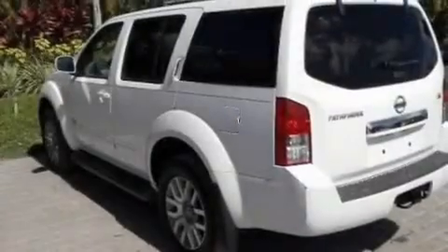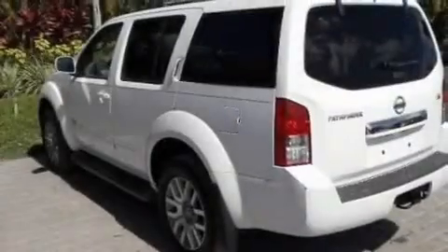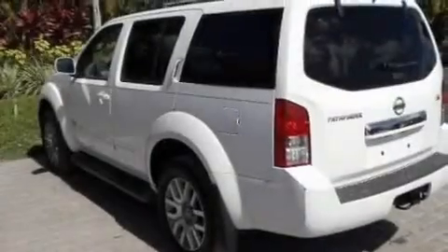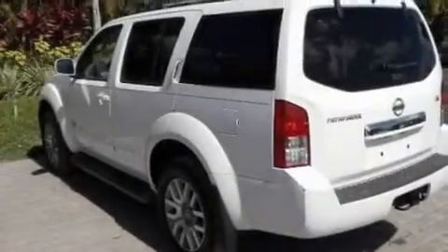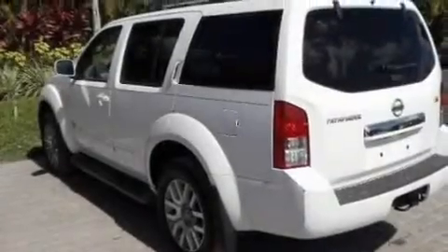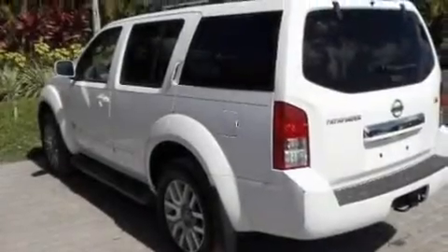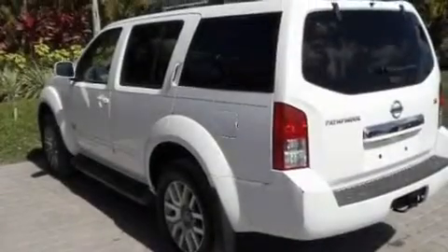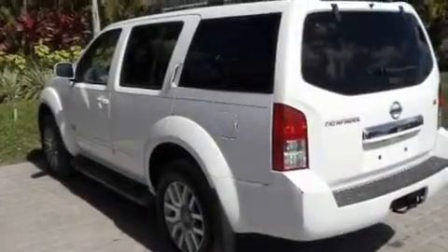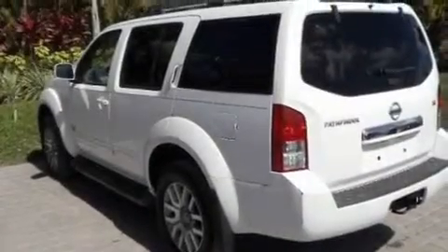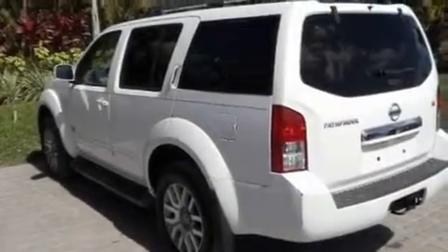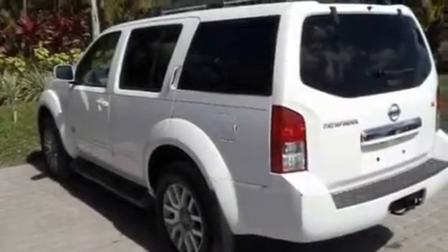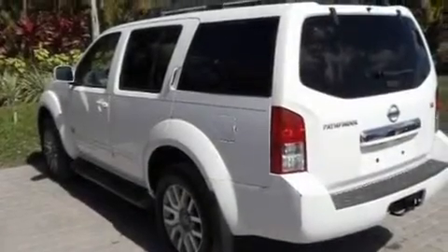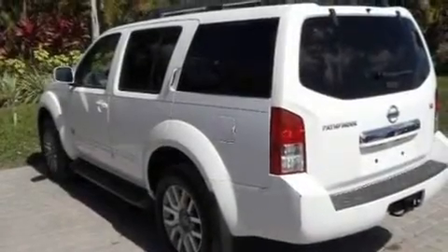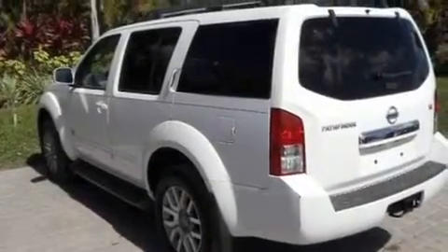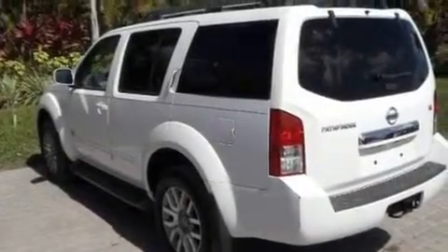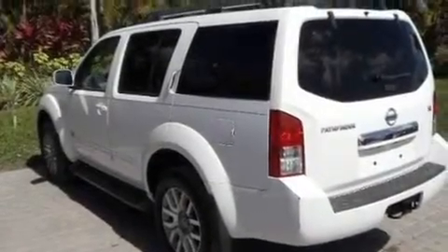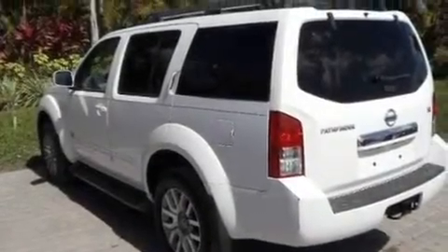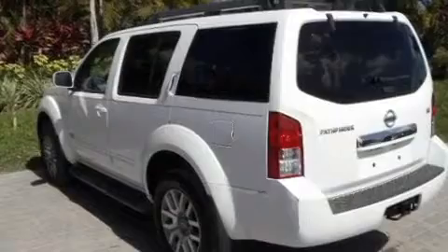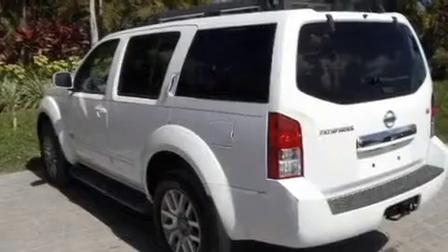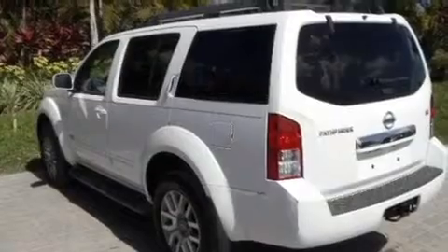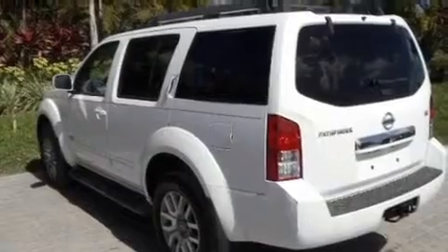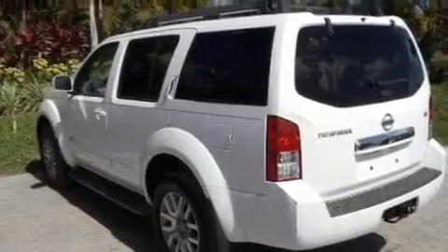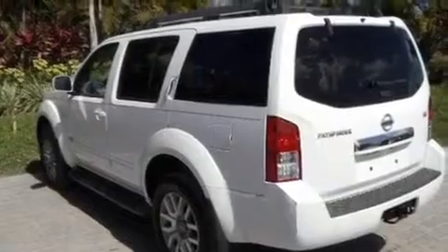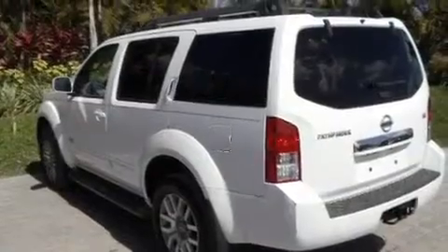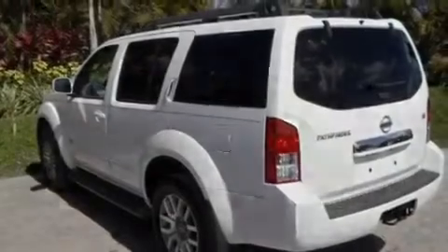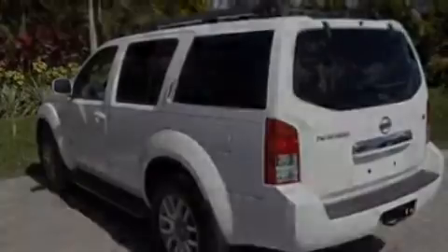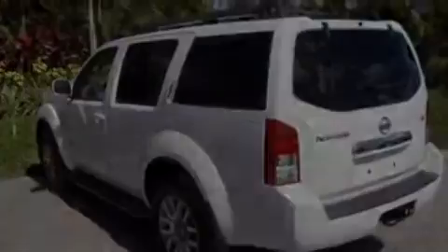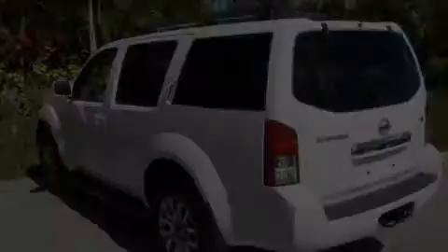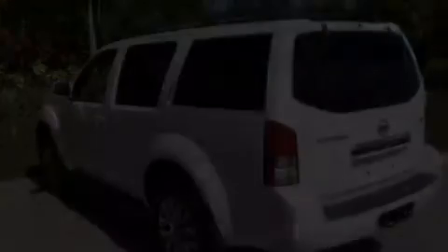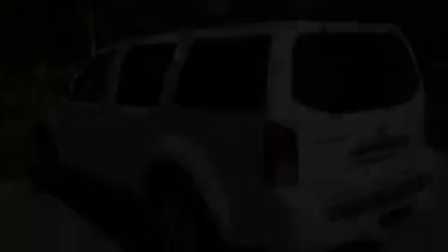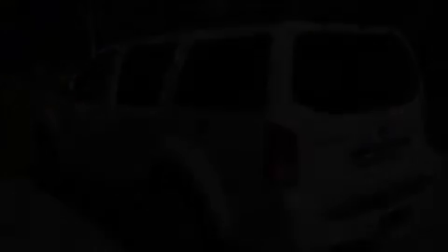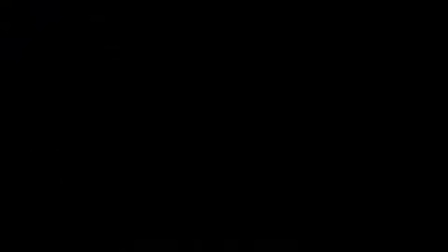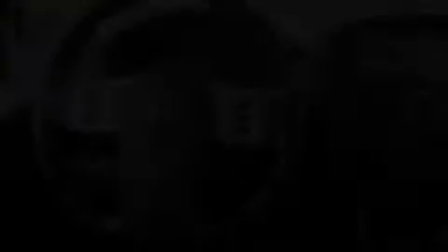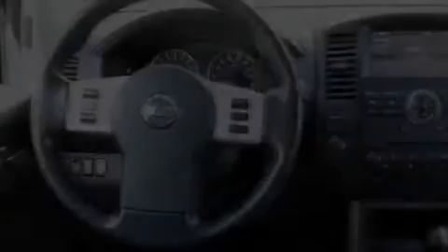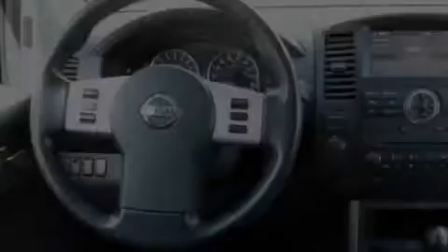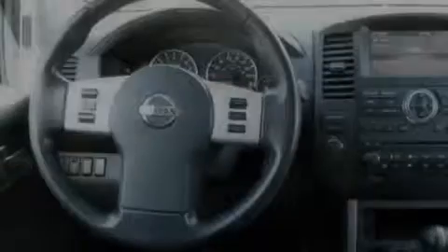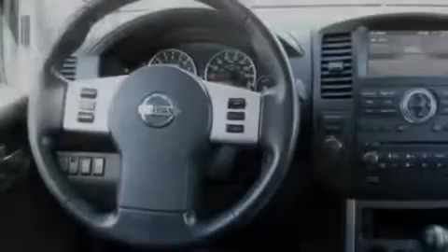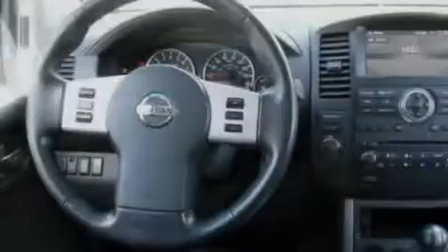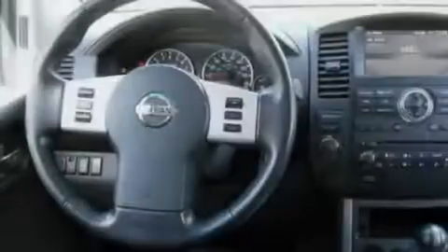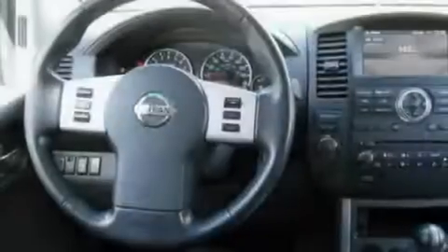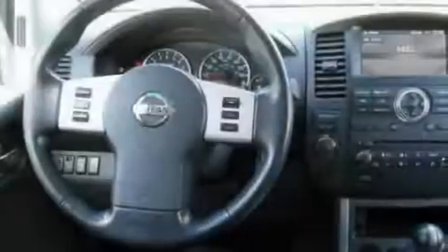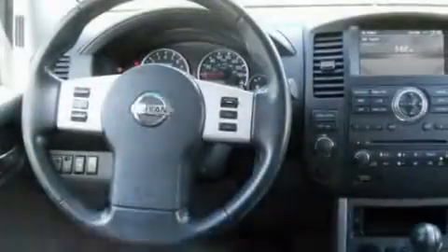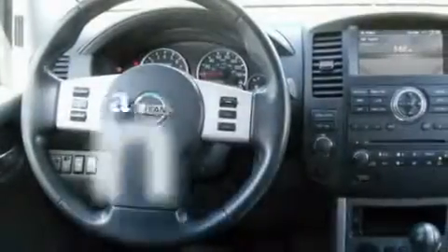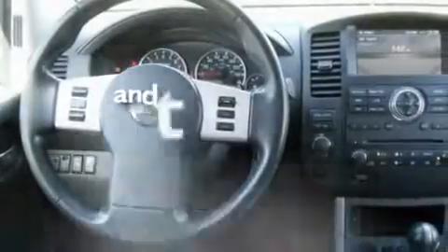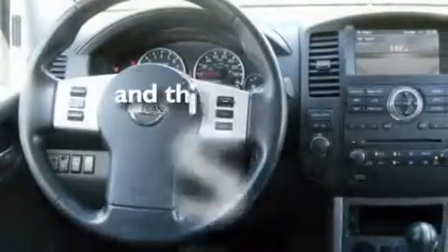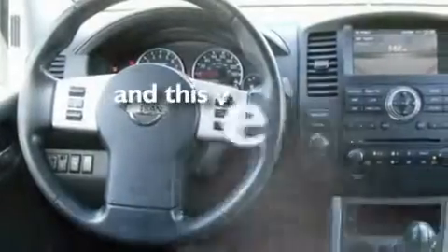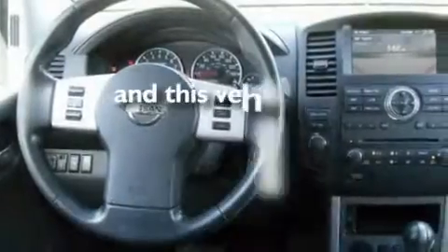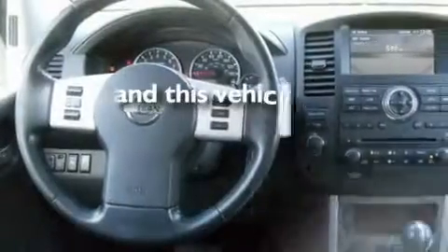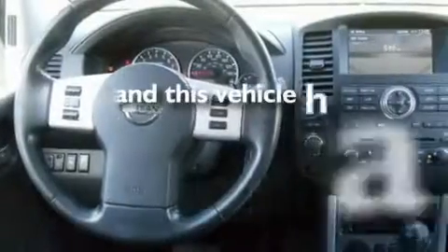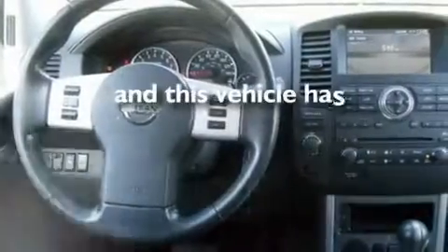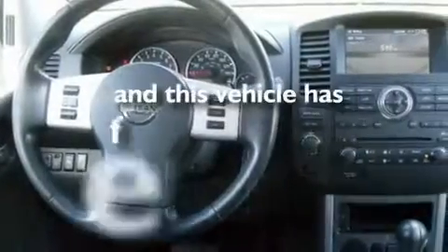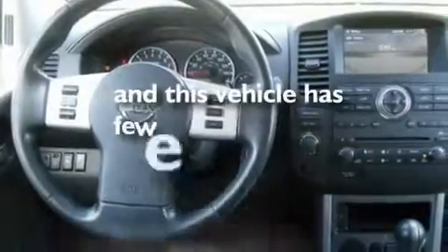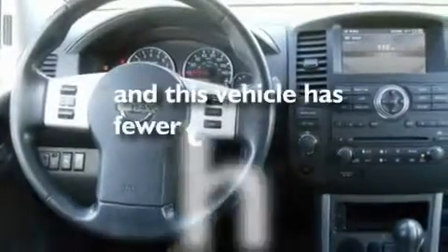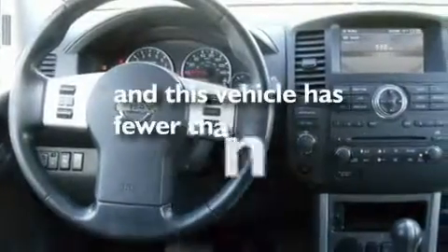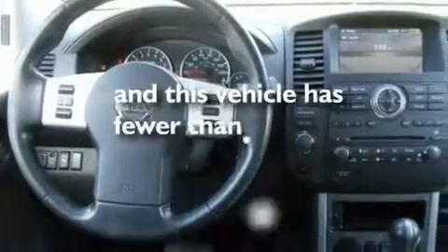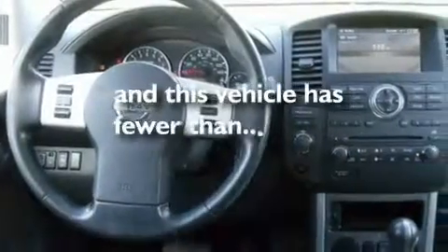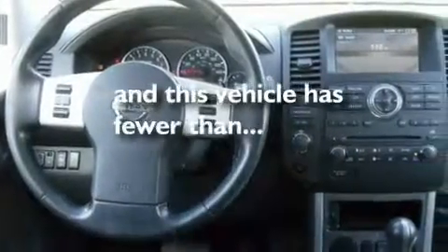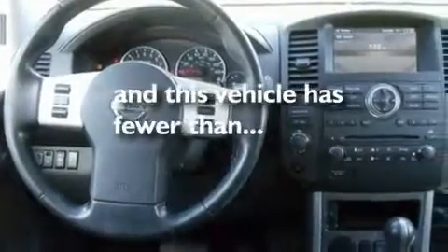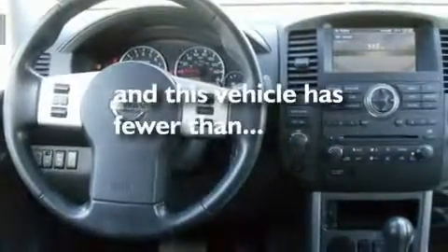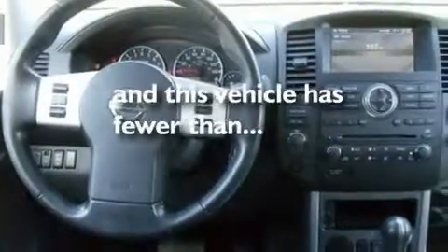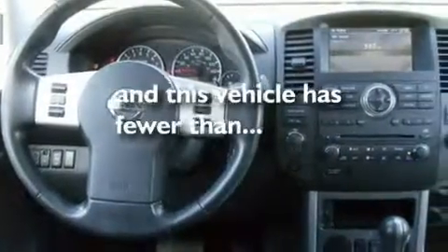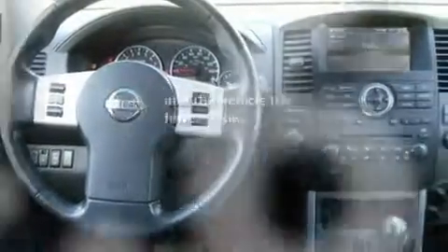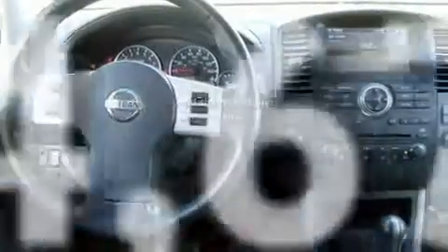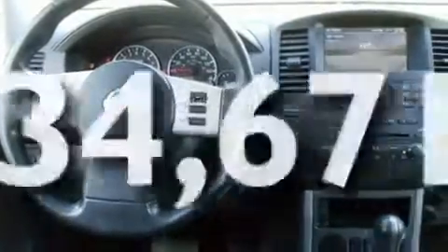Additional features include aluminum wheels, a low-tire pressure indicator, air conditioning, and this vehicle has less than 35,000 miles.